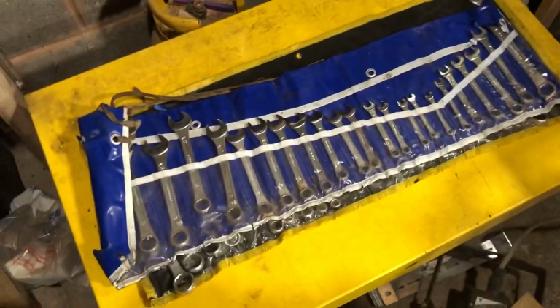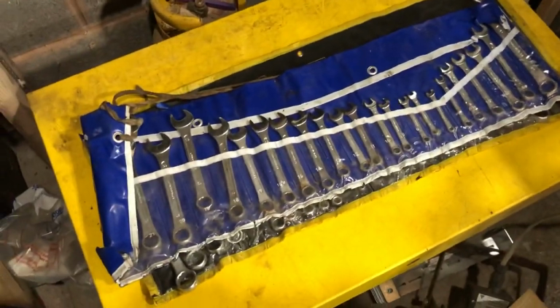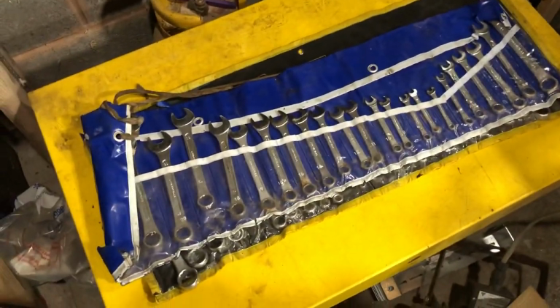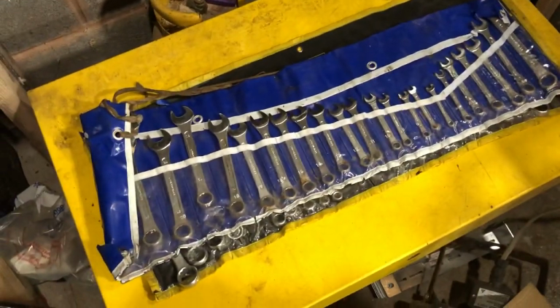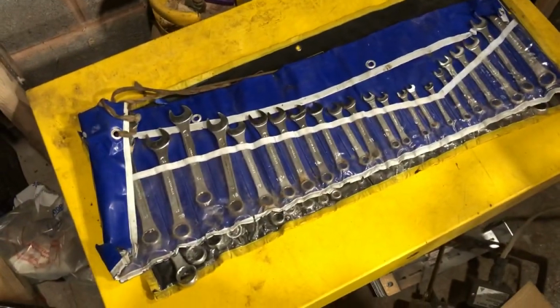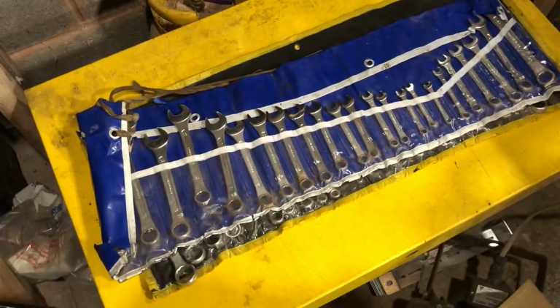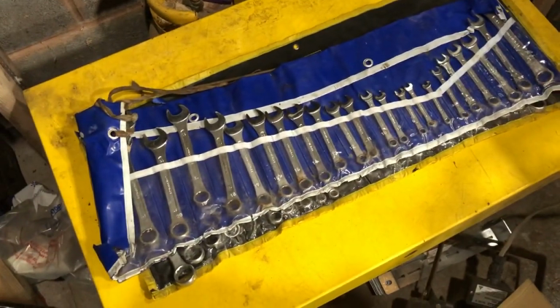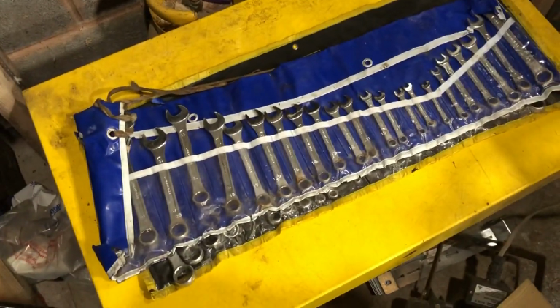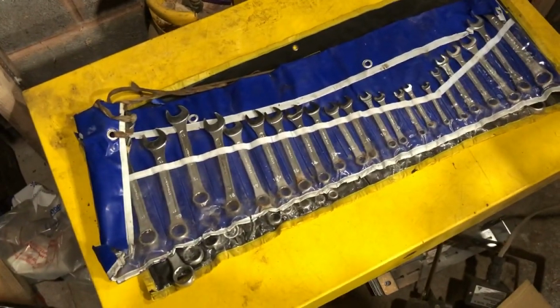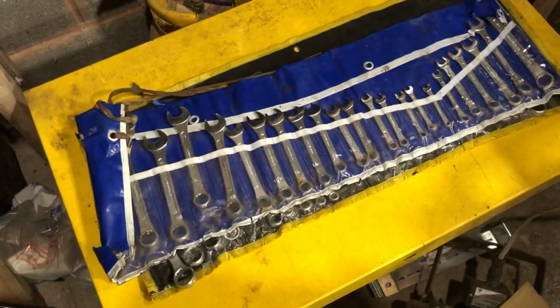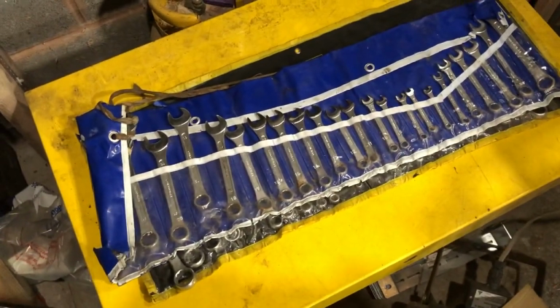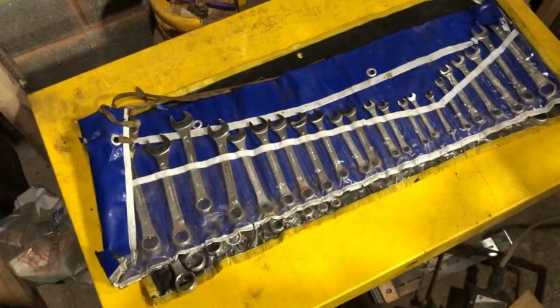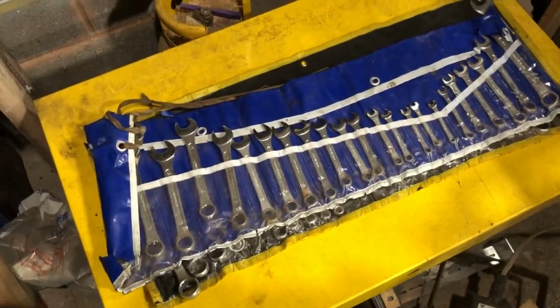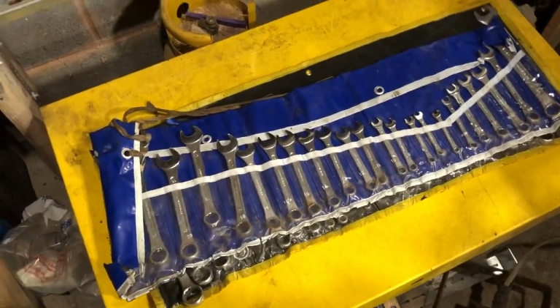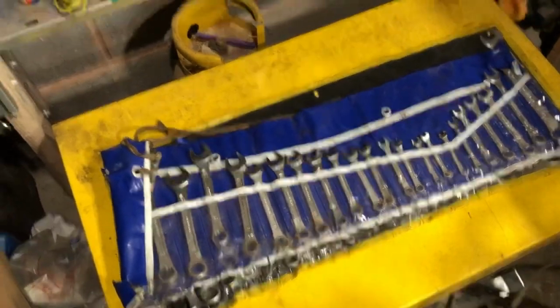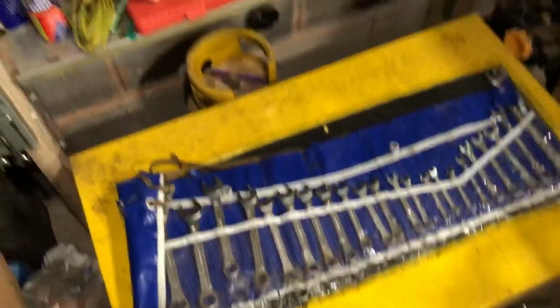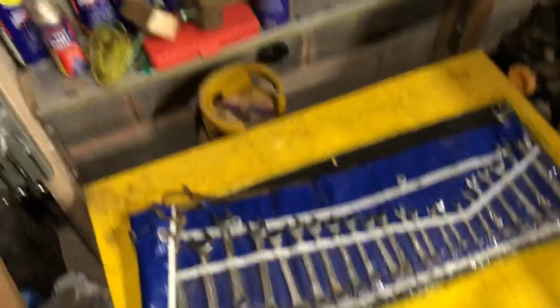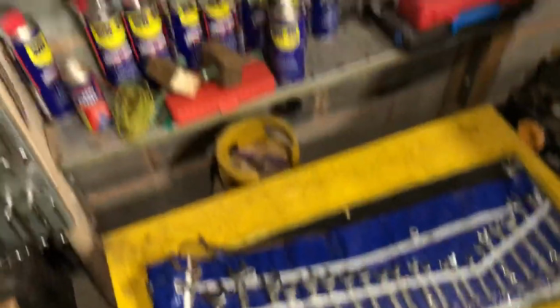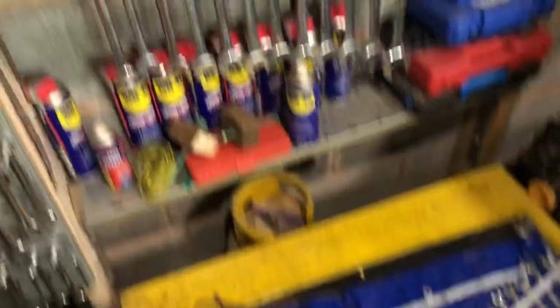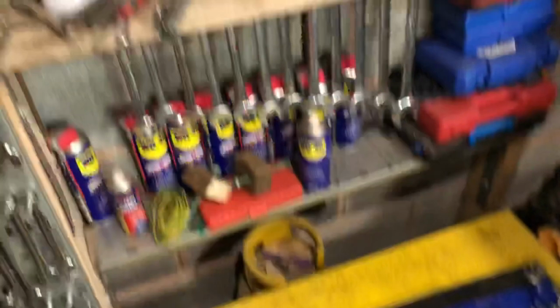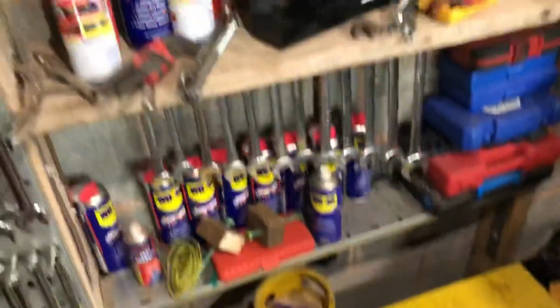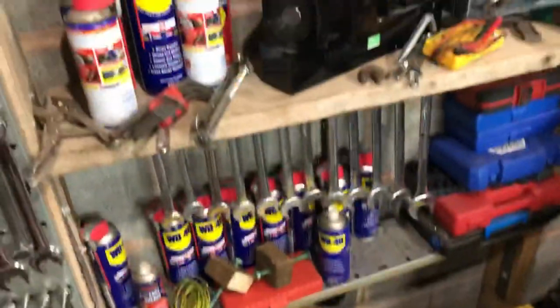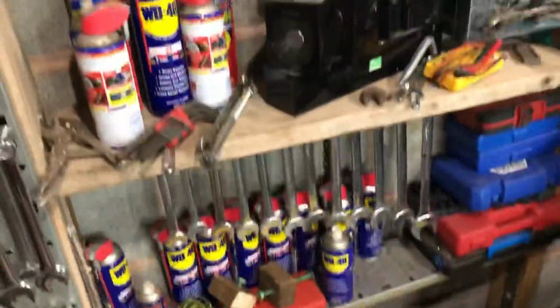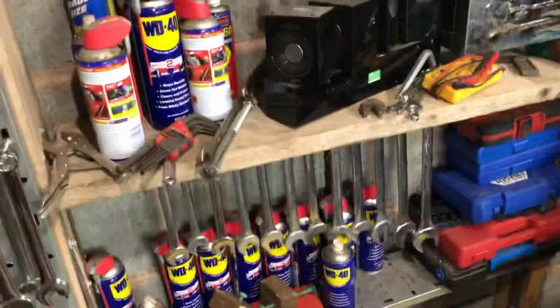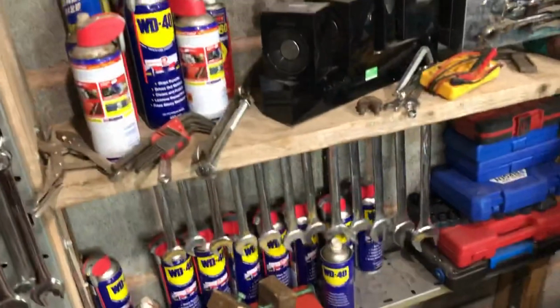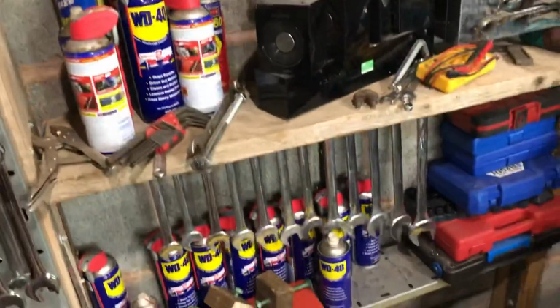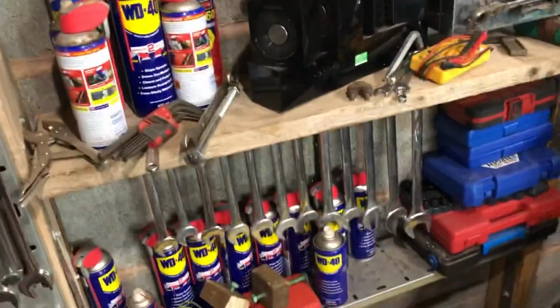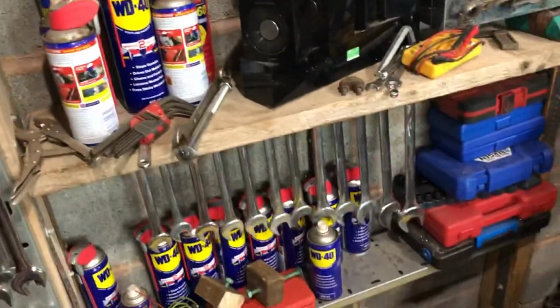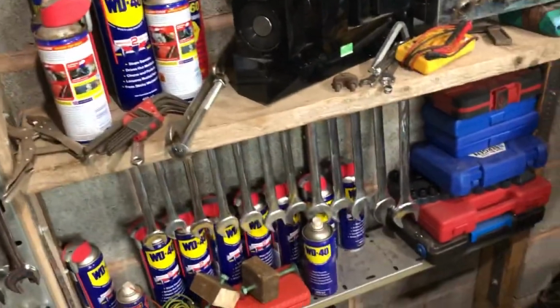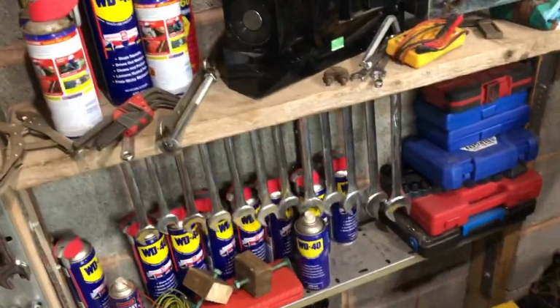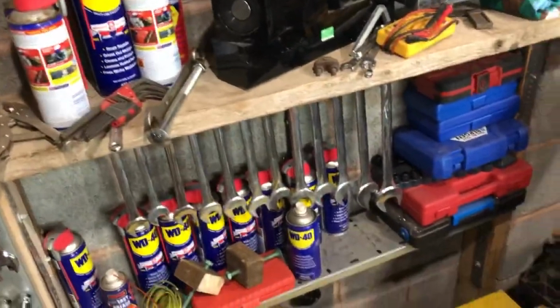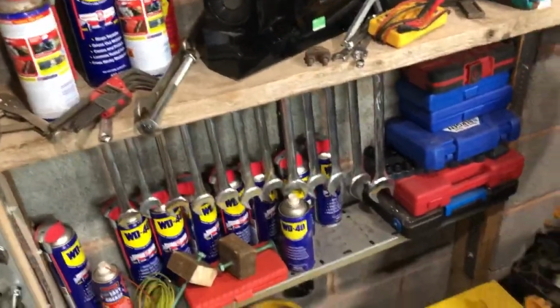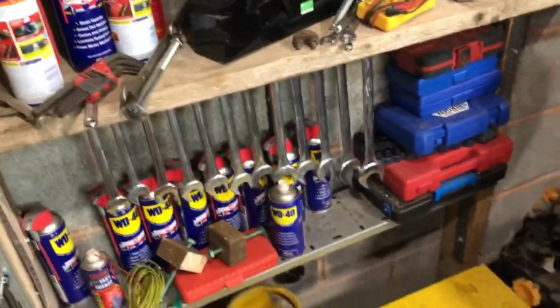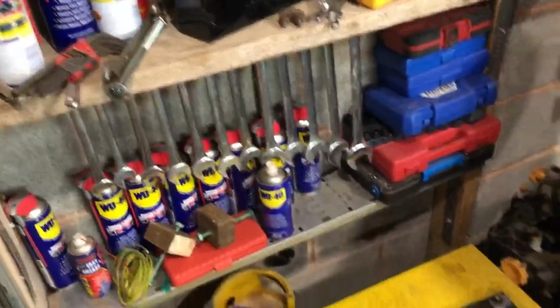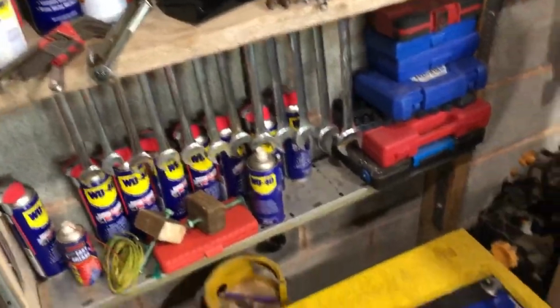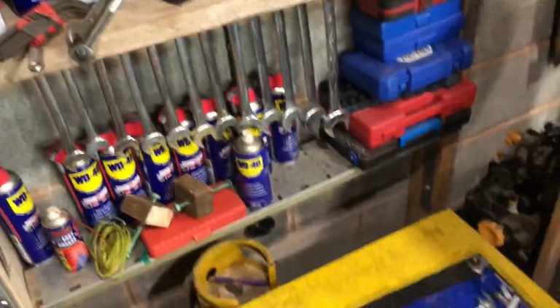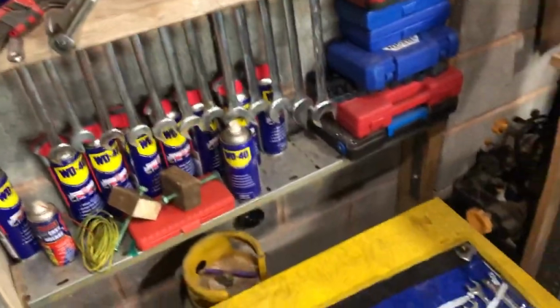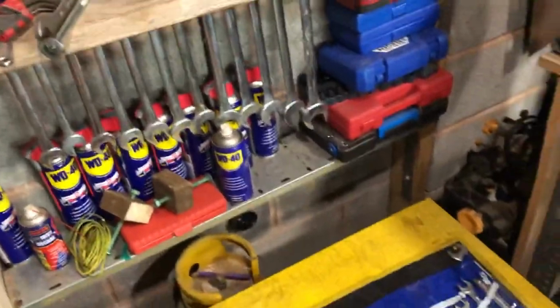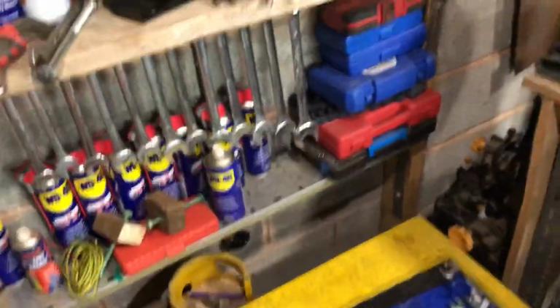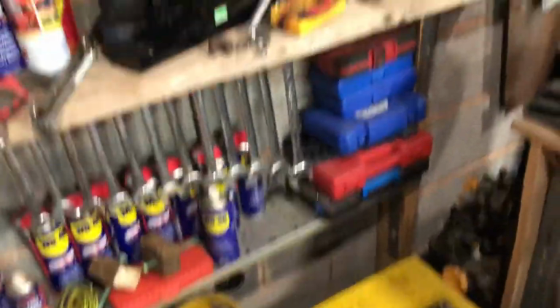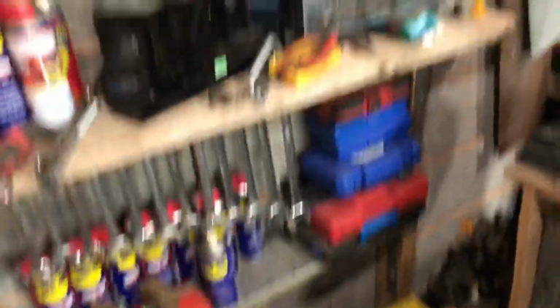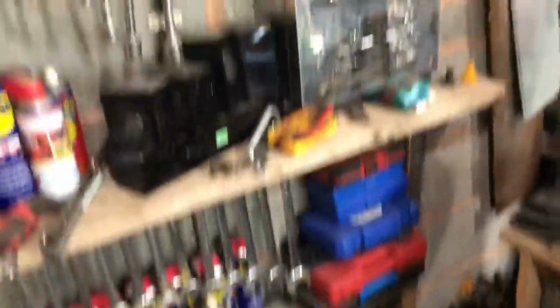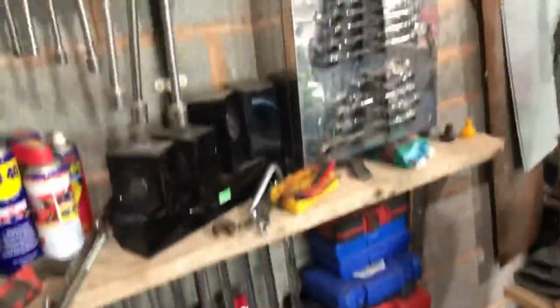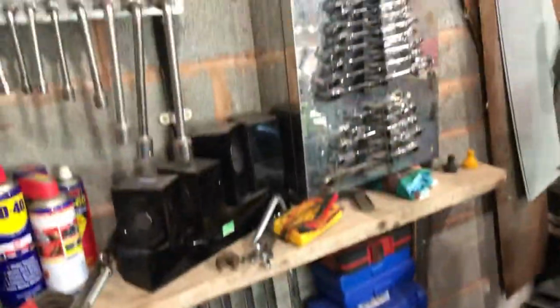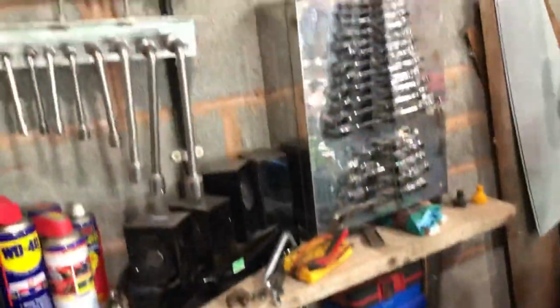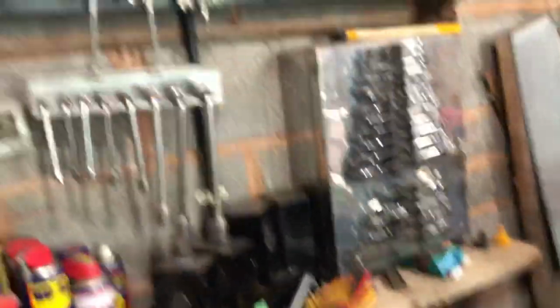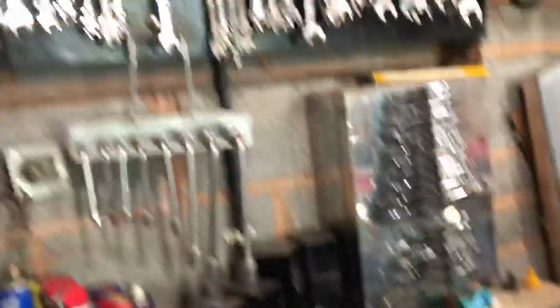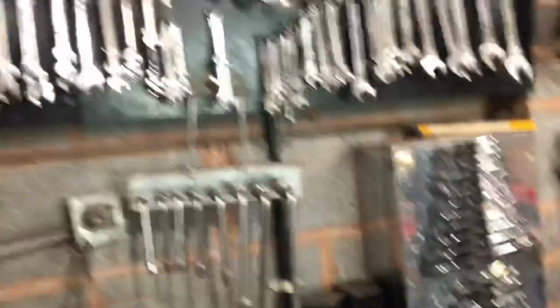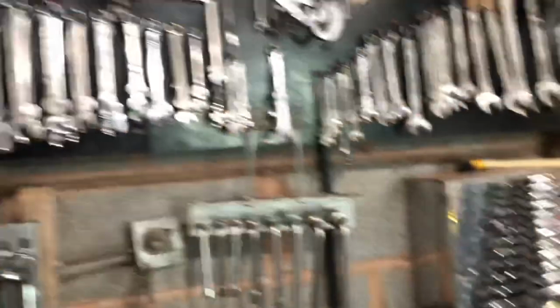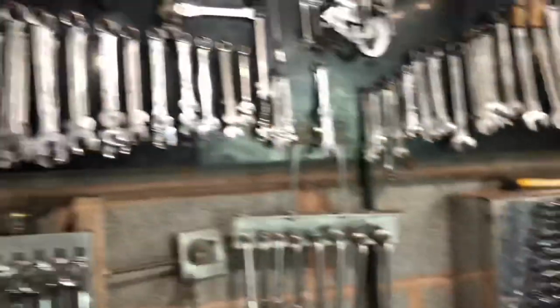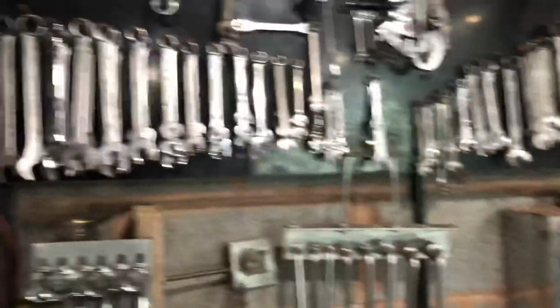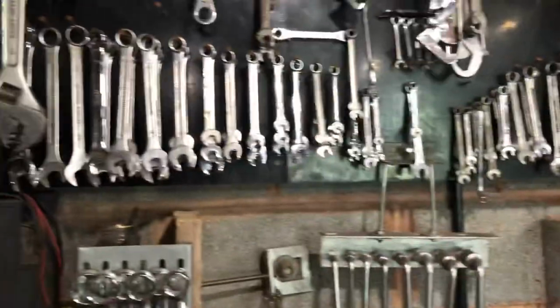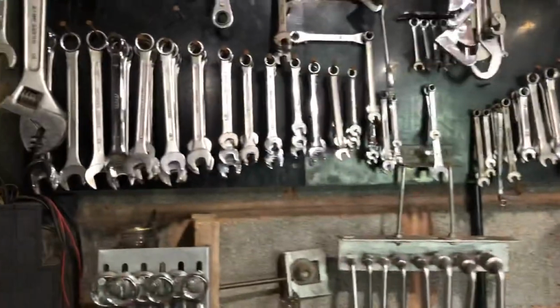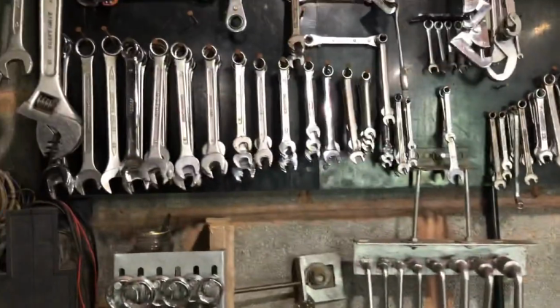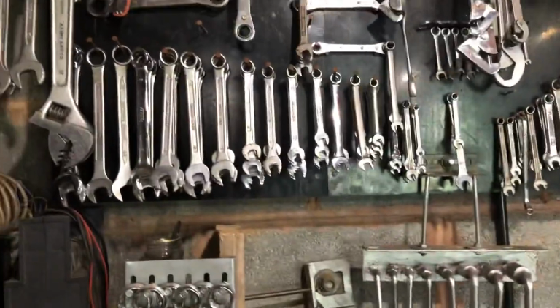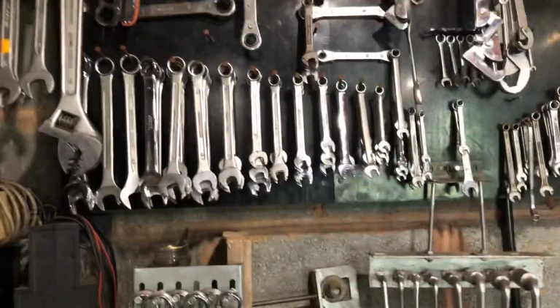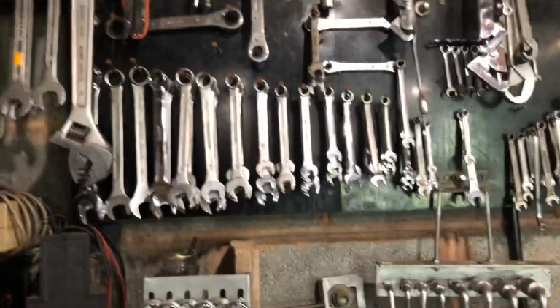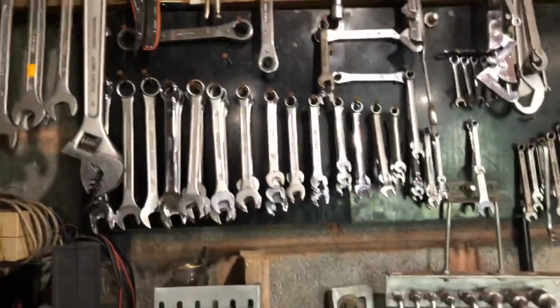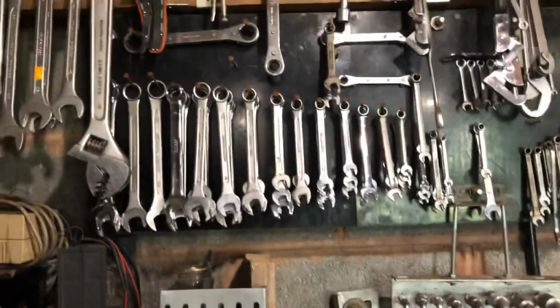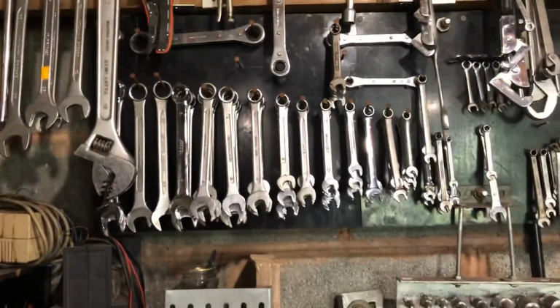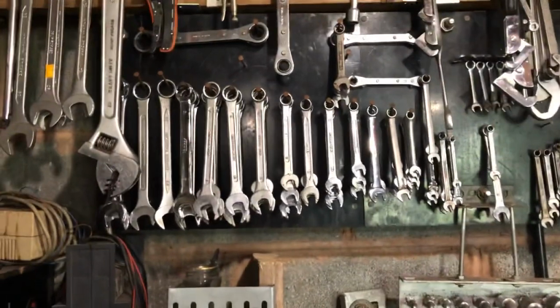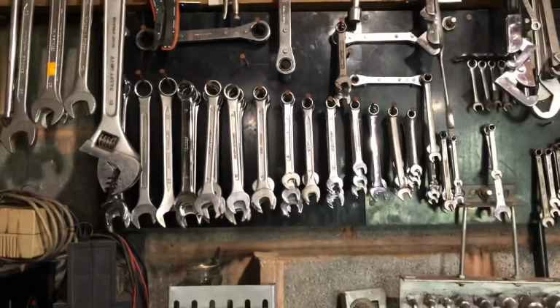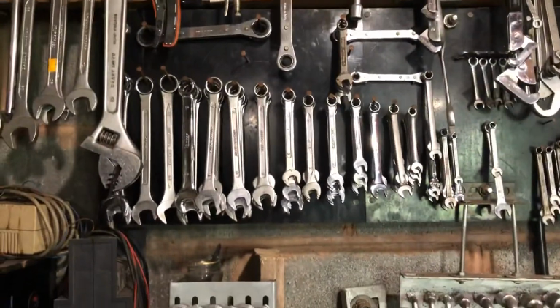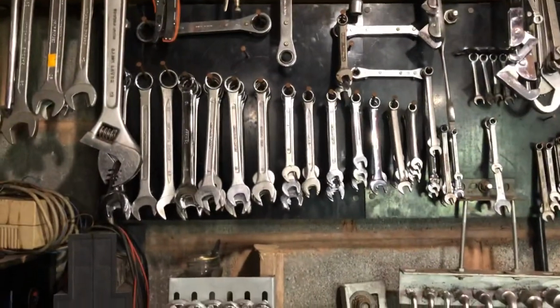So Toolaholic and Scoutcrafter, you've reignited my interest in my tools all over again.